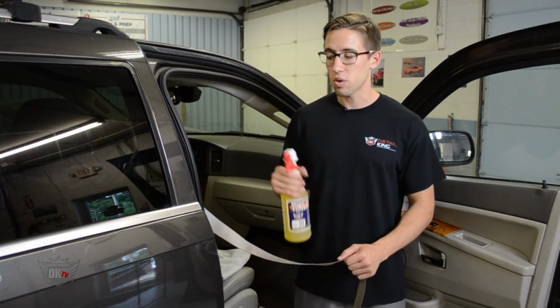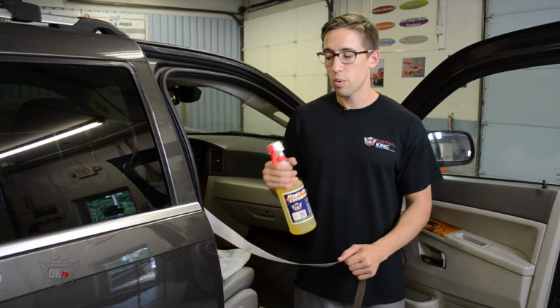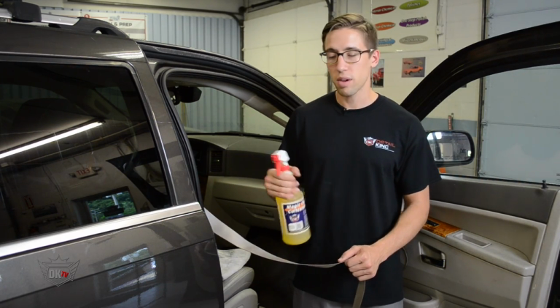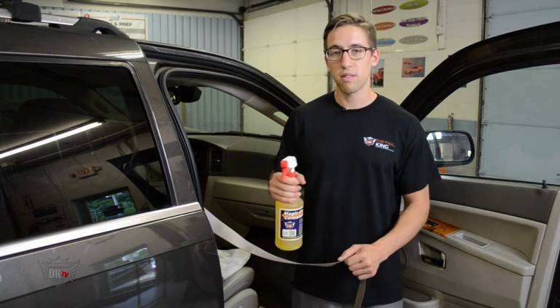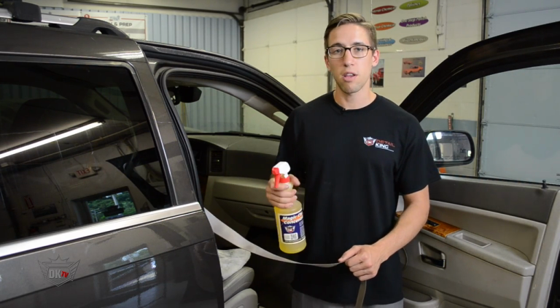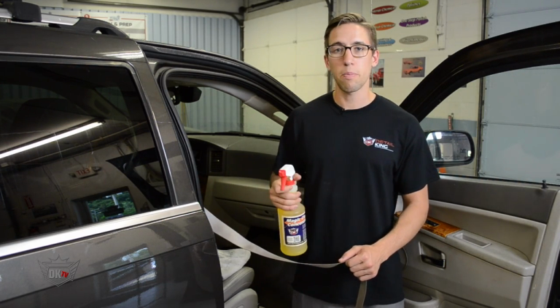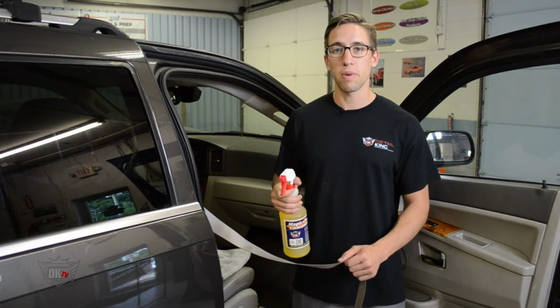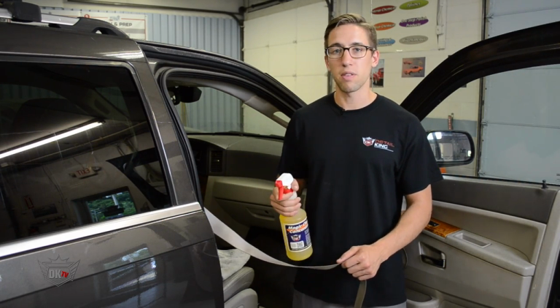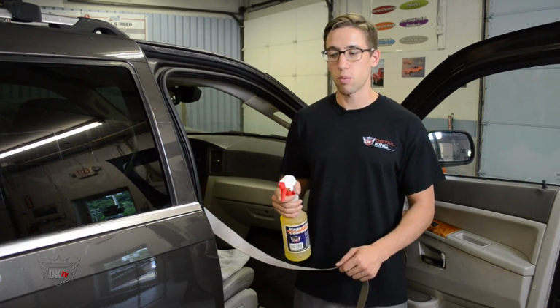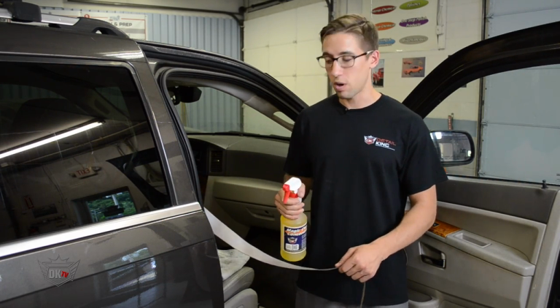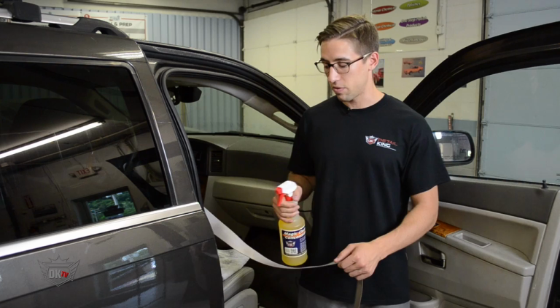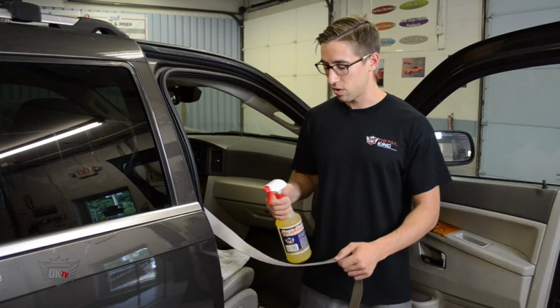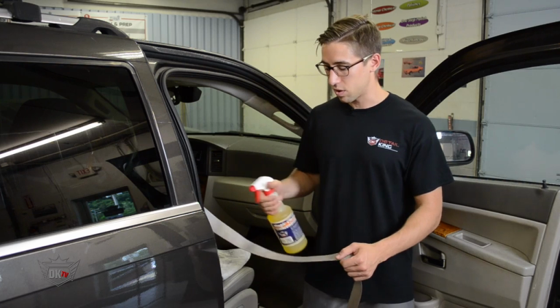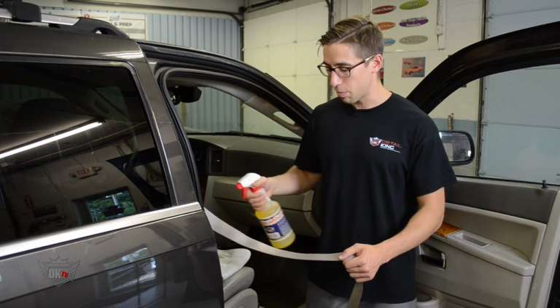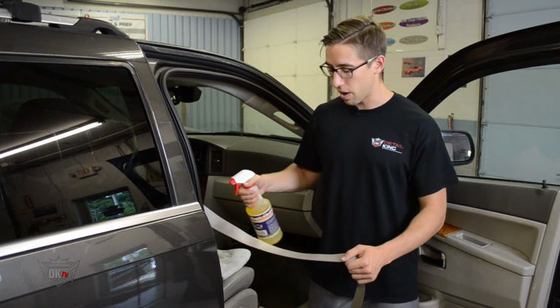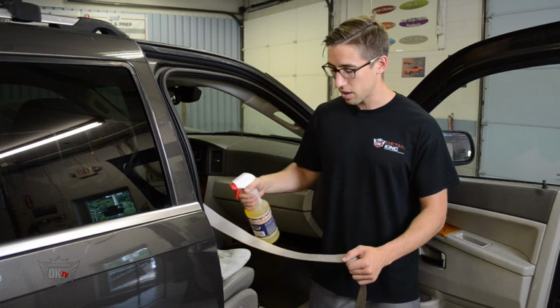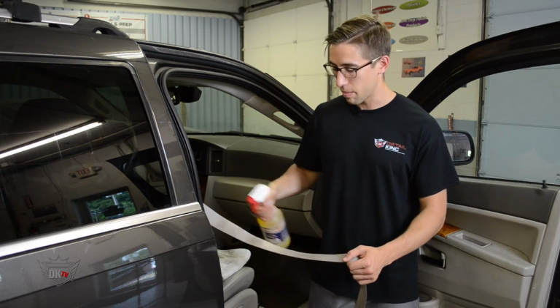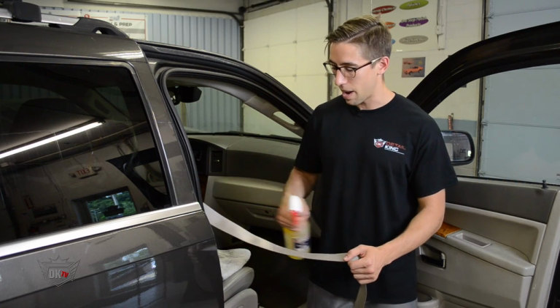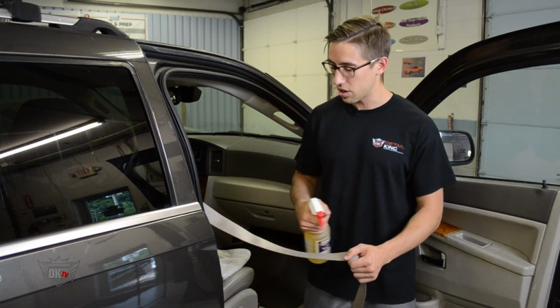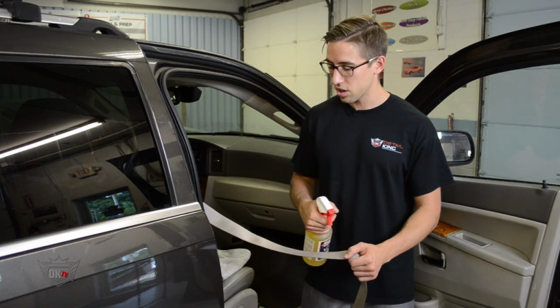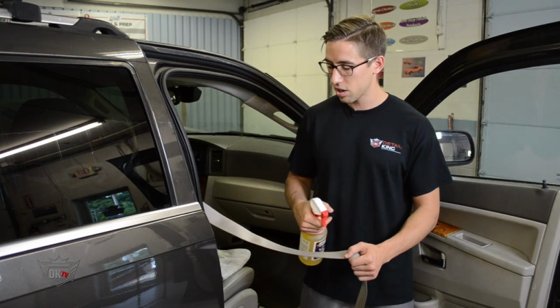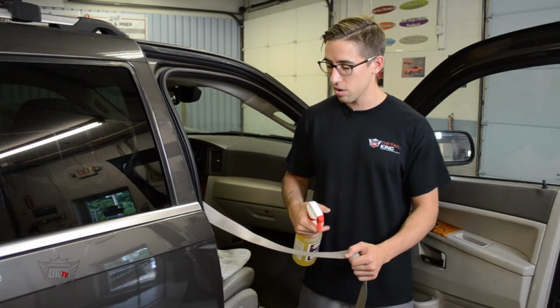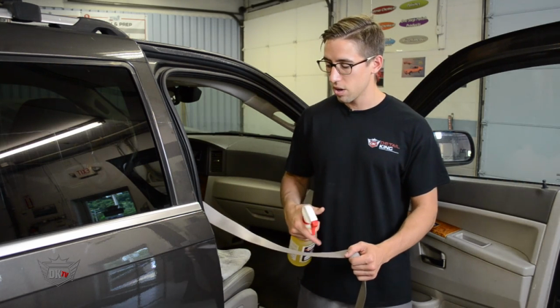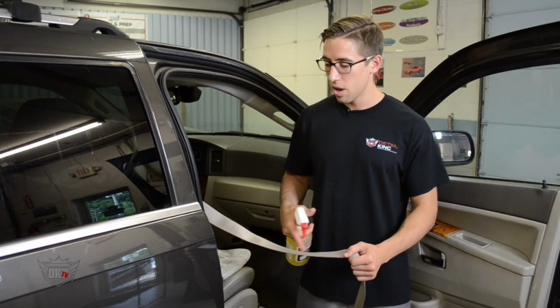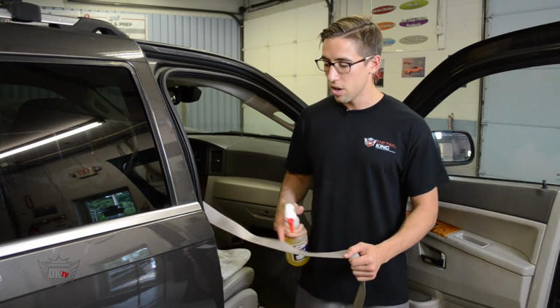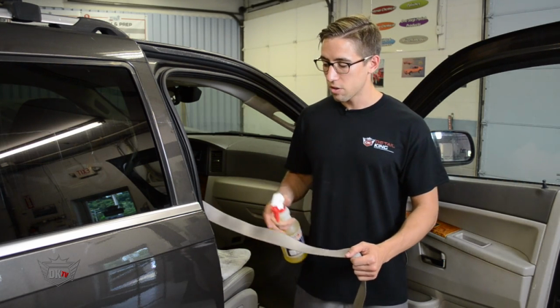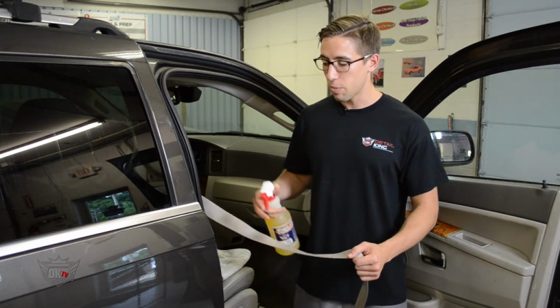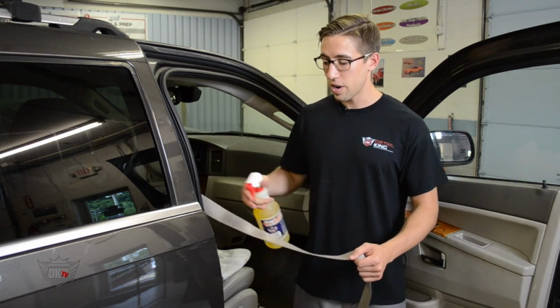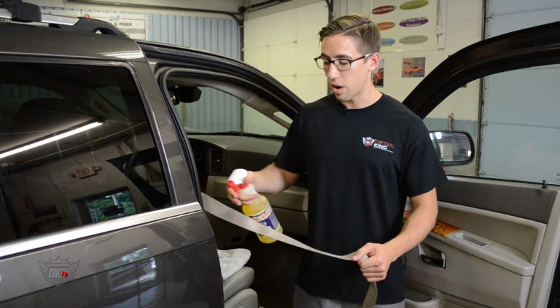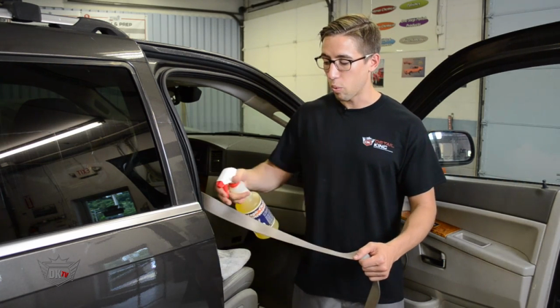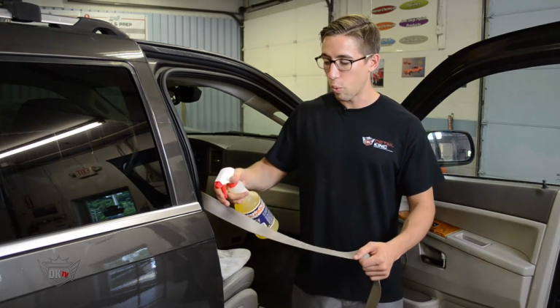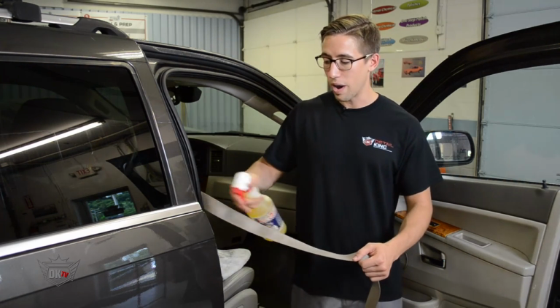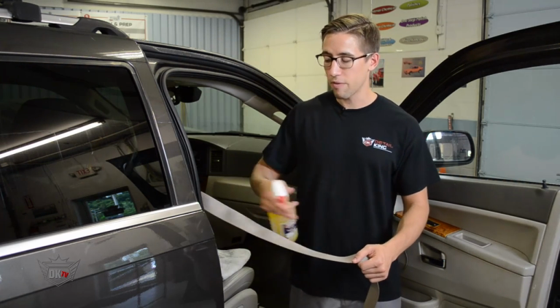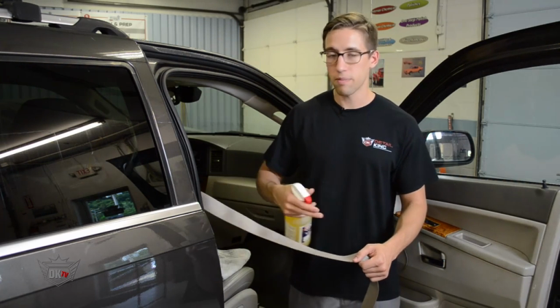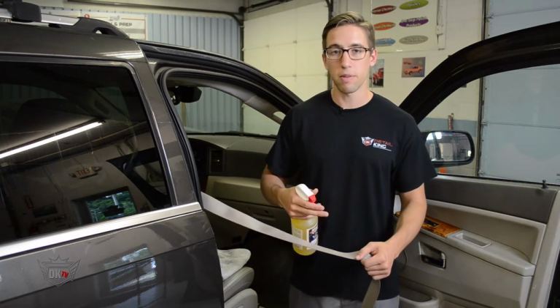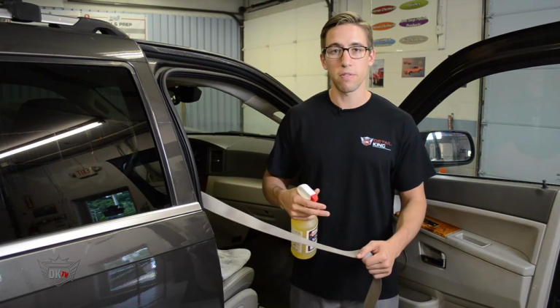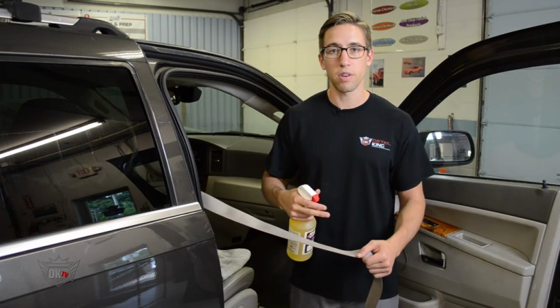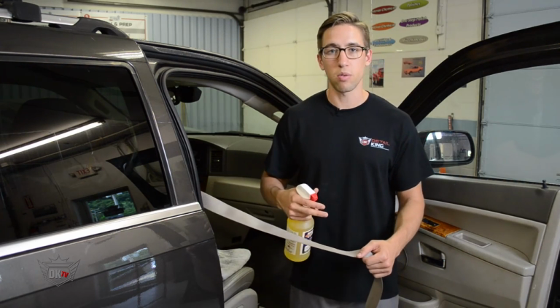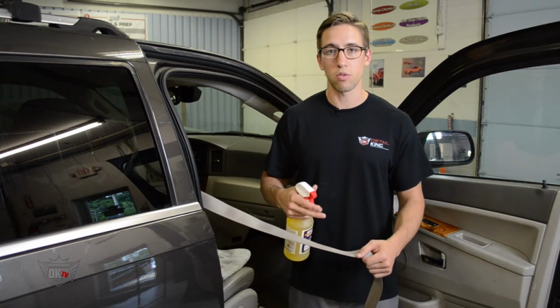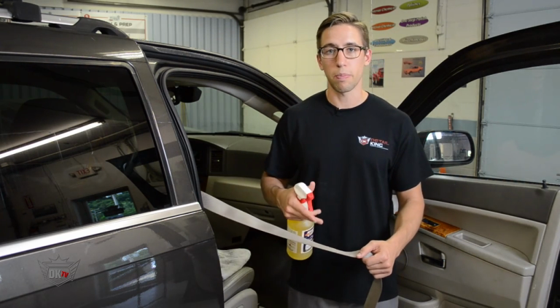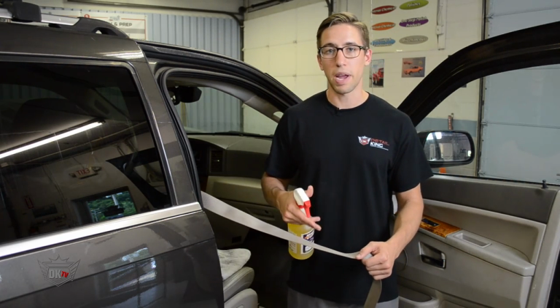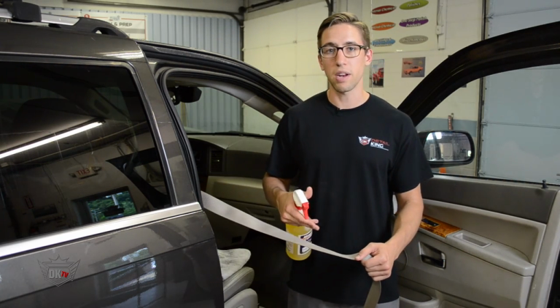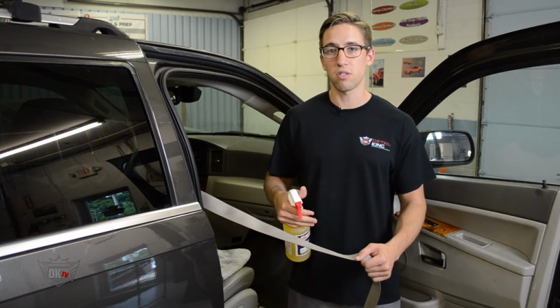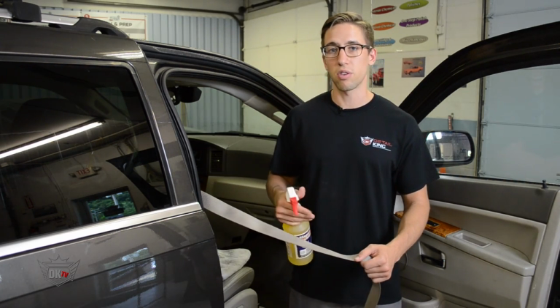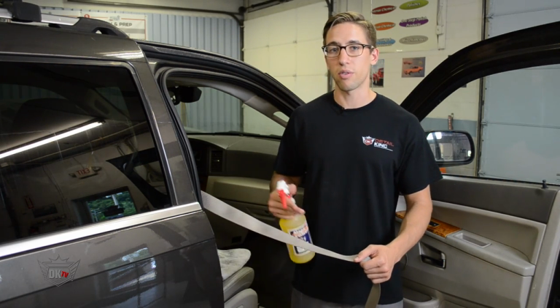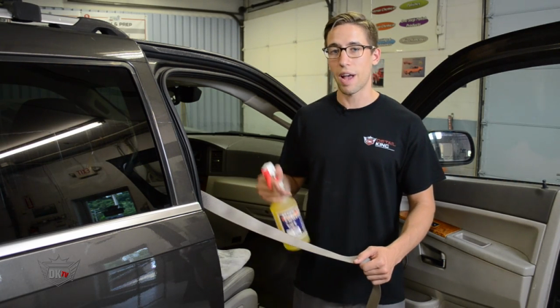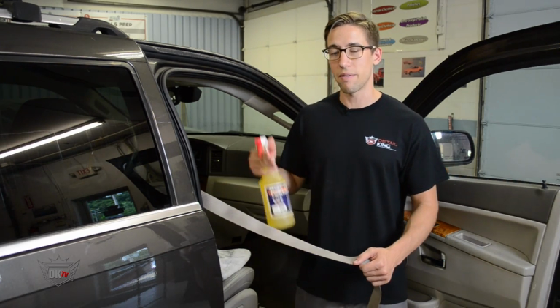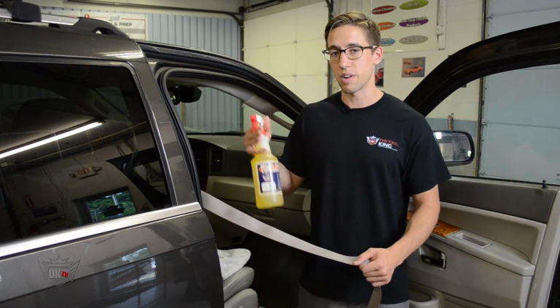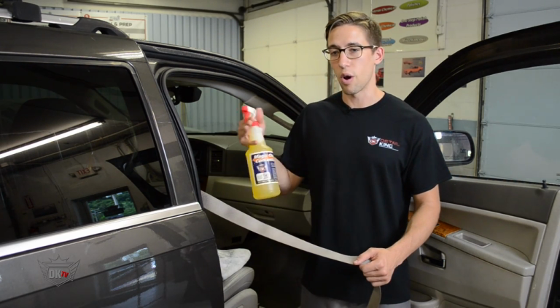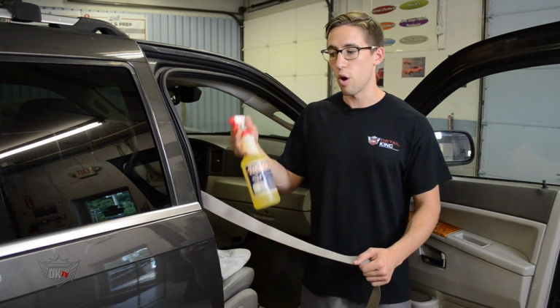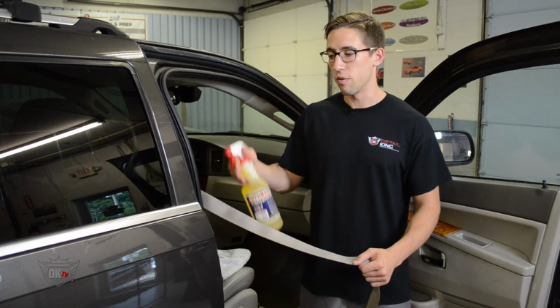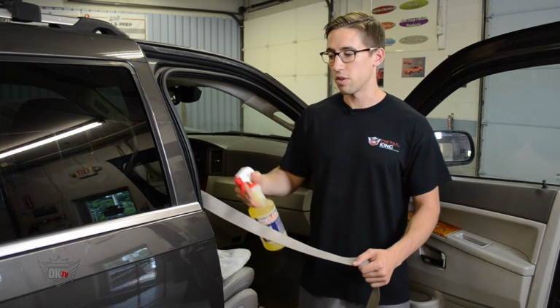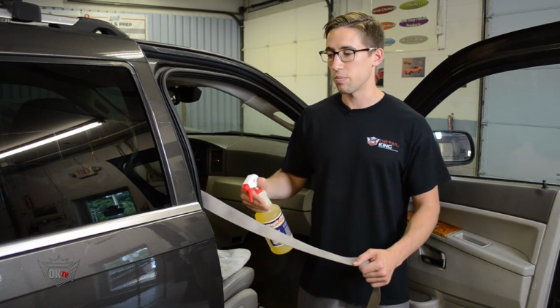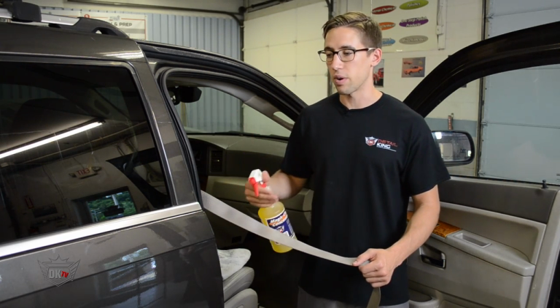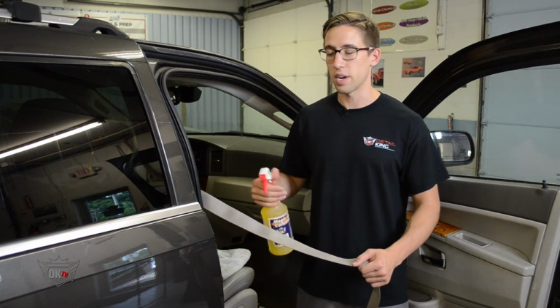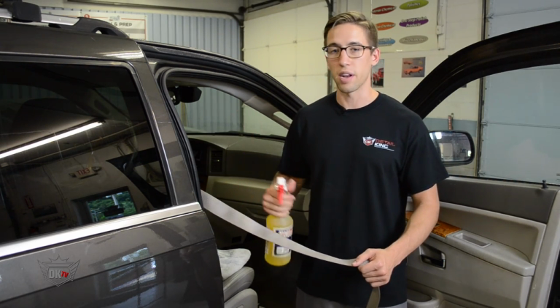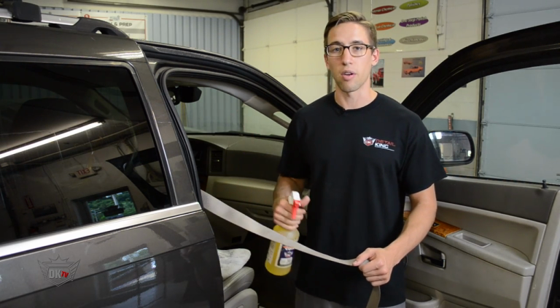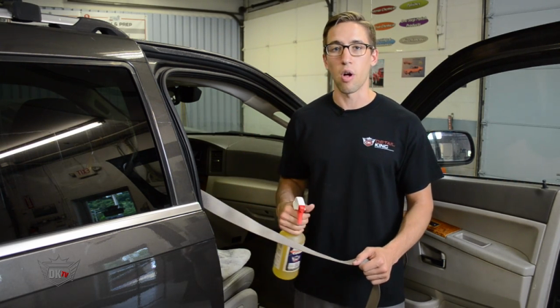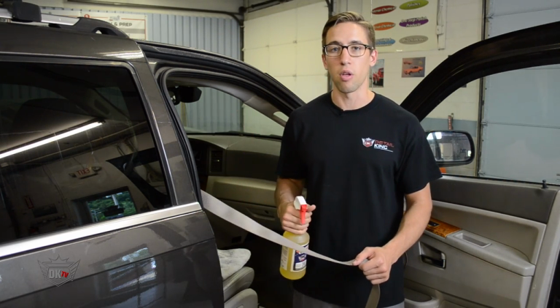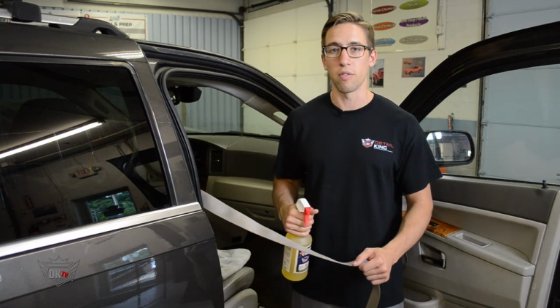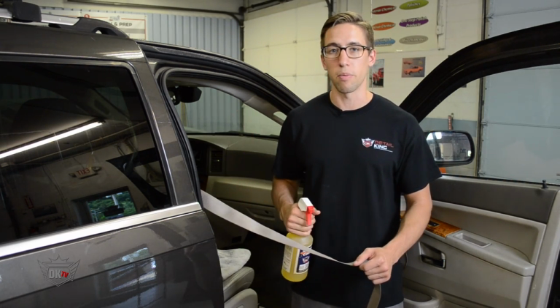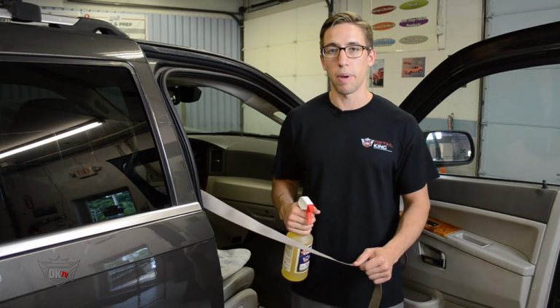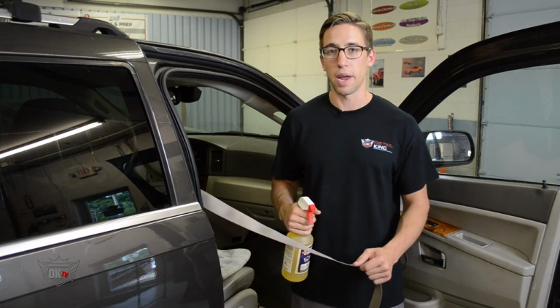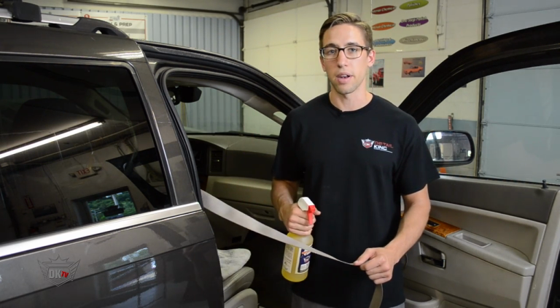One quick tip is whenever you're spraying the magic cleaner, spray it away from the vehicle's paint so you don't have any overspray getting all over the paint.